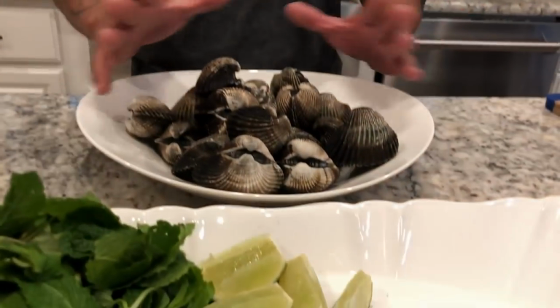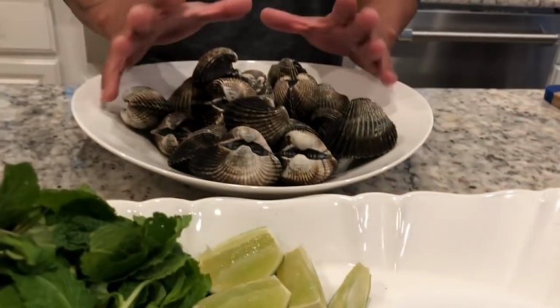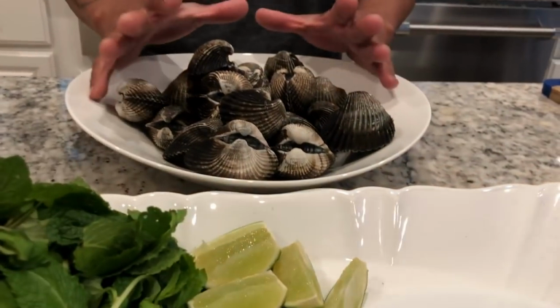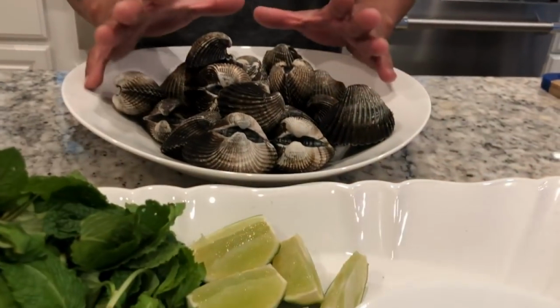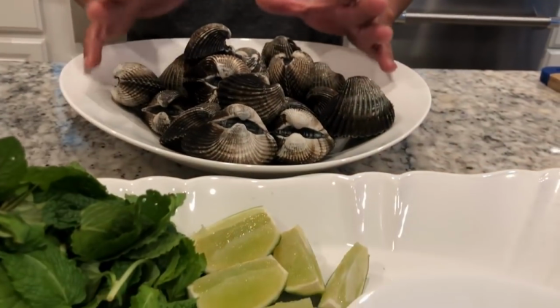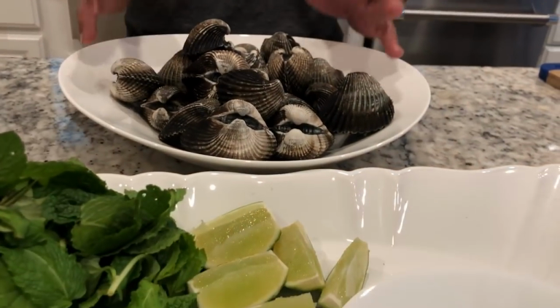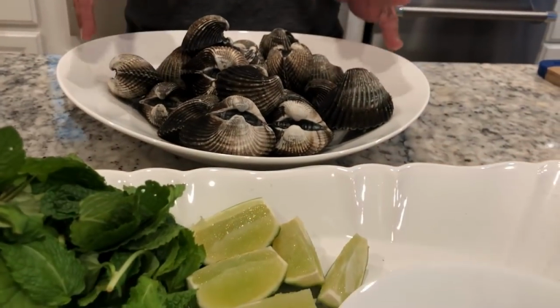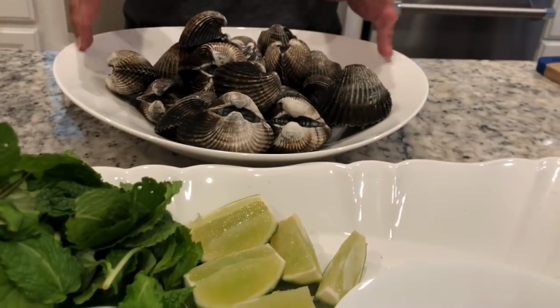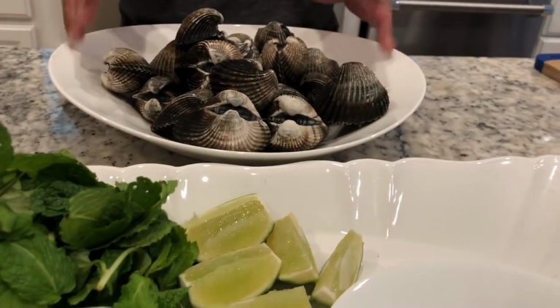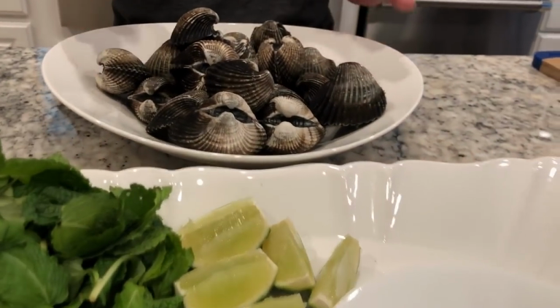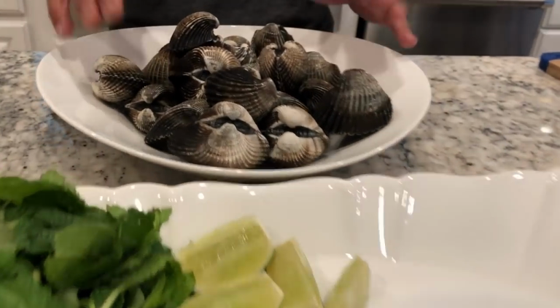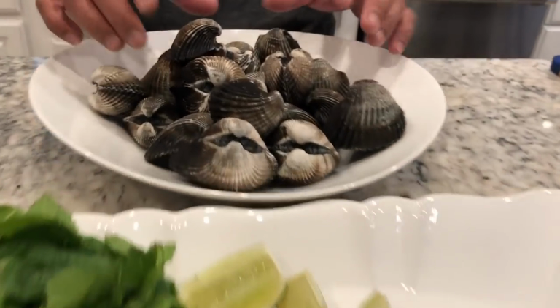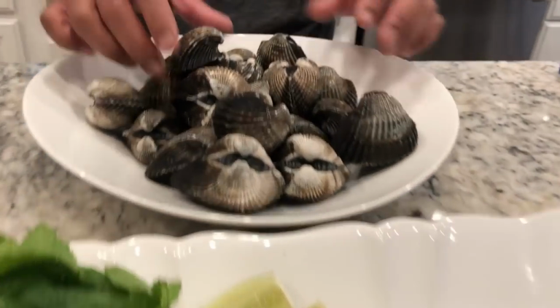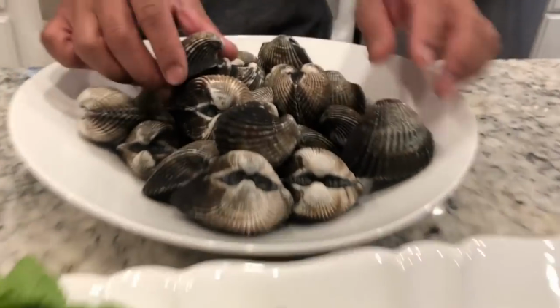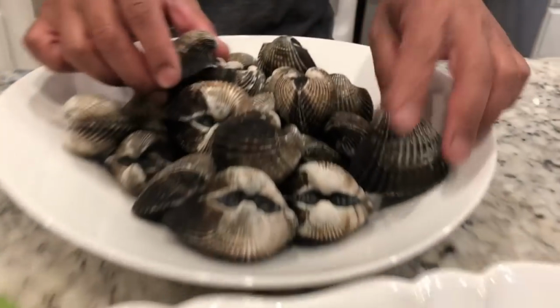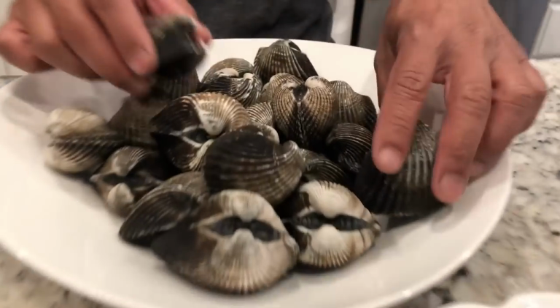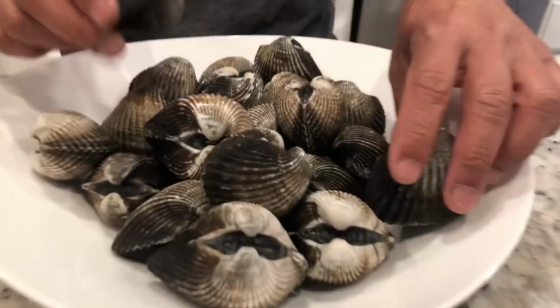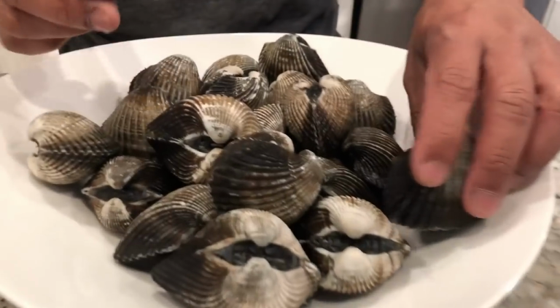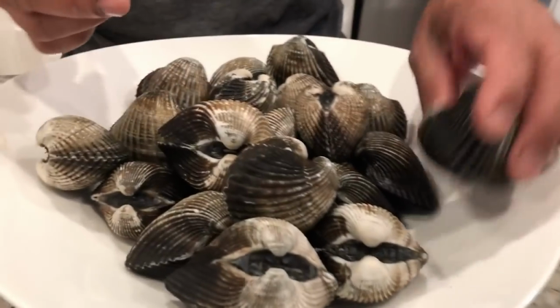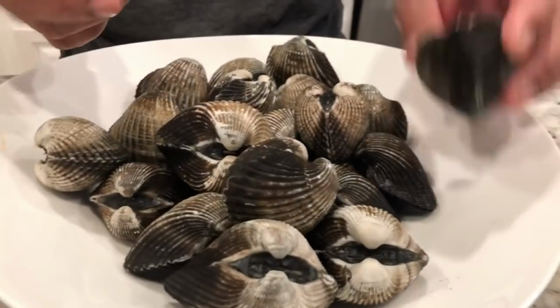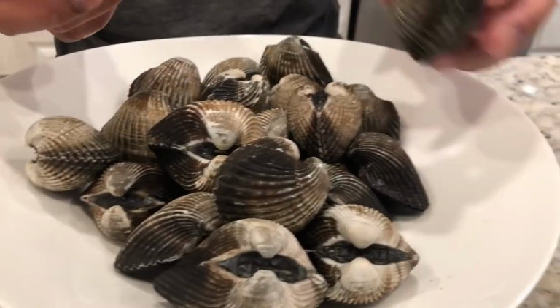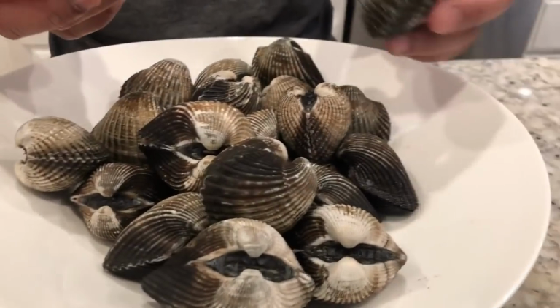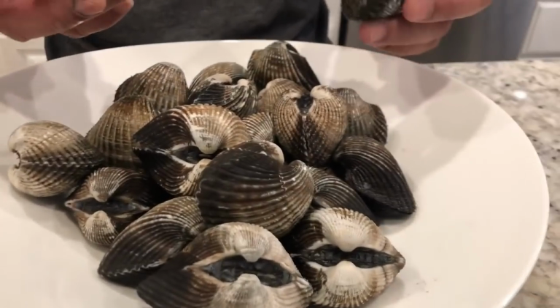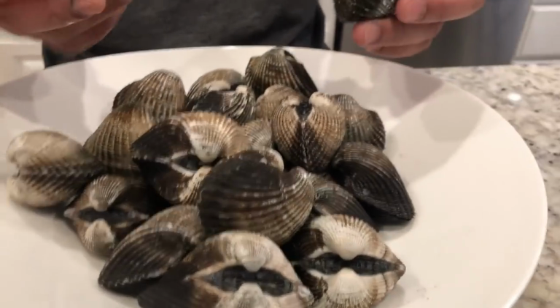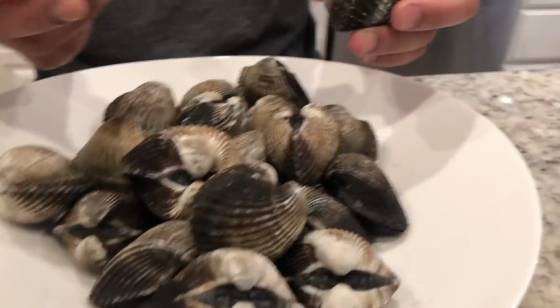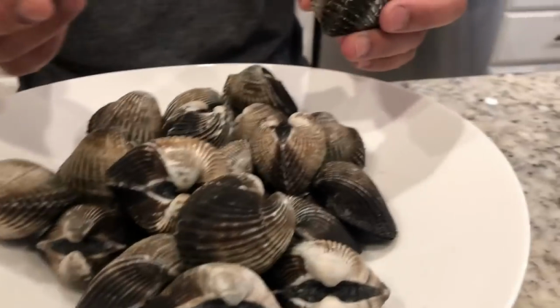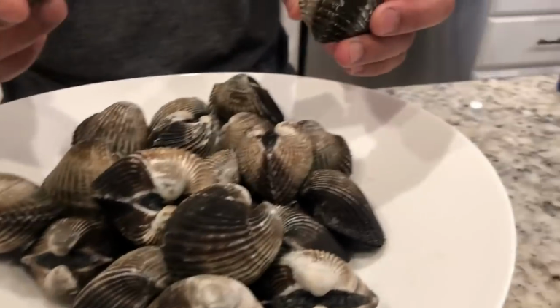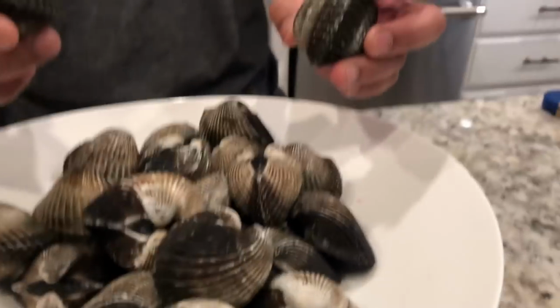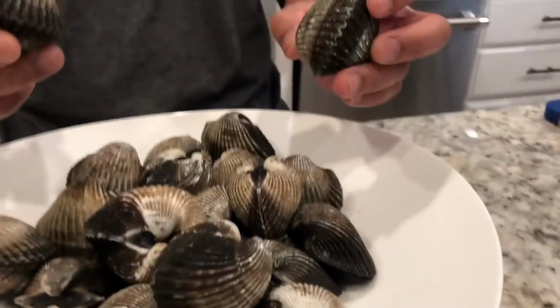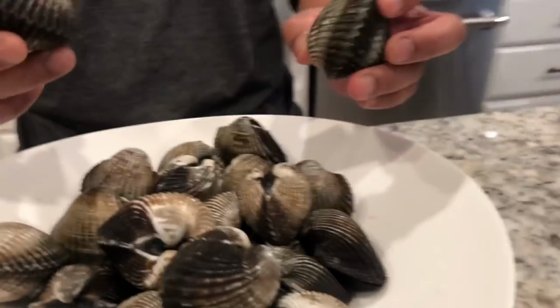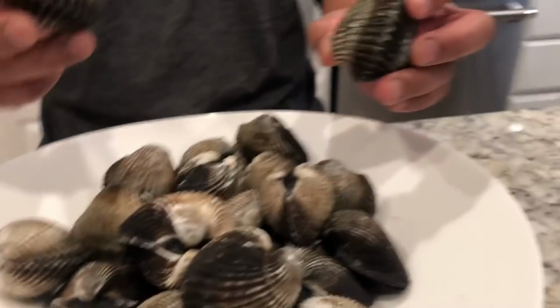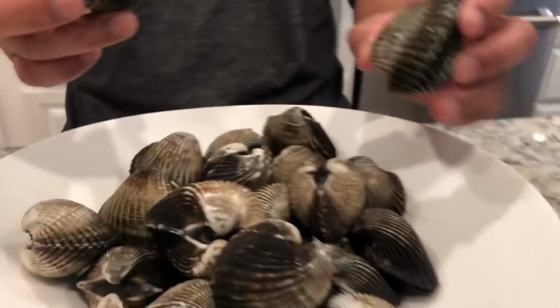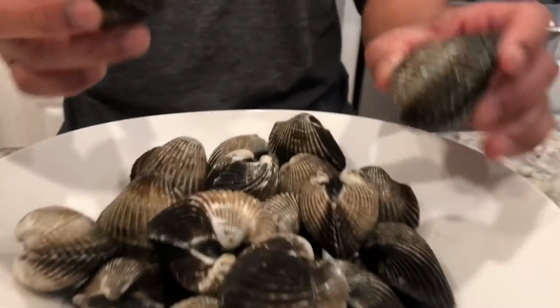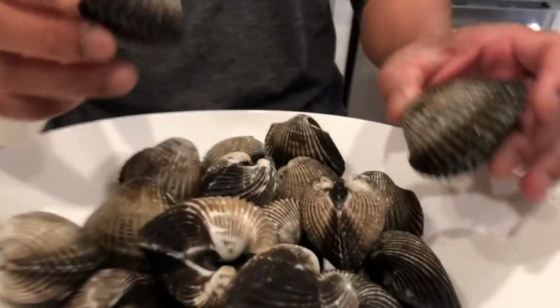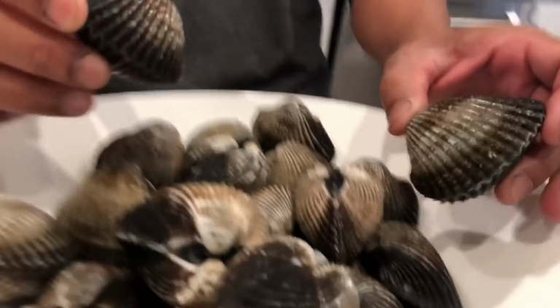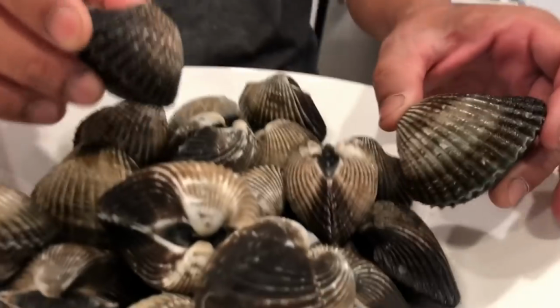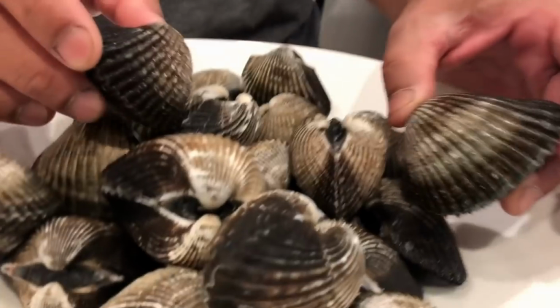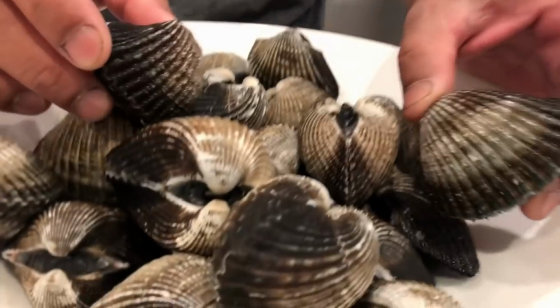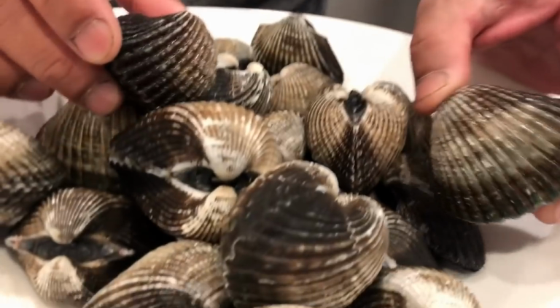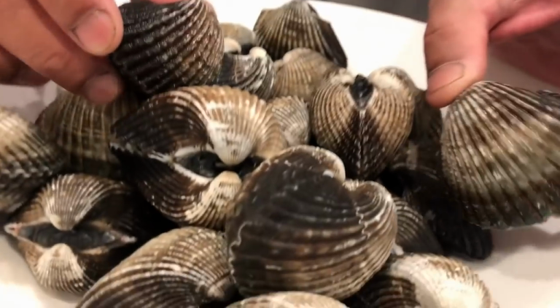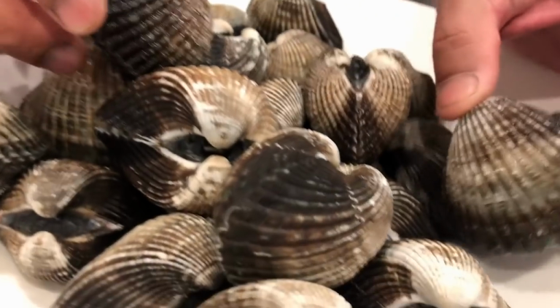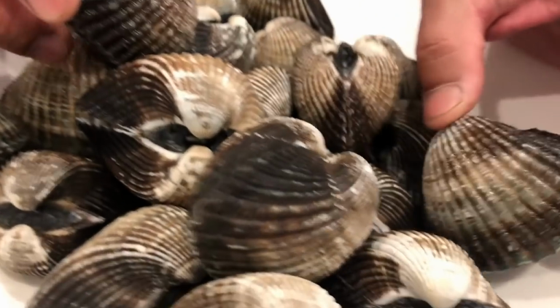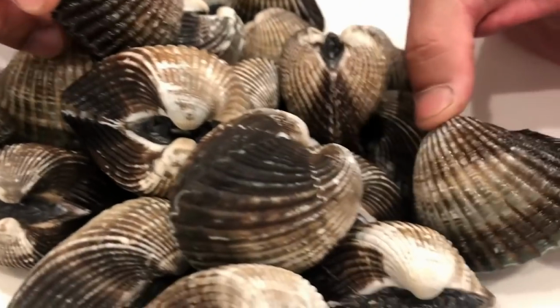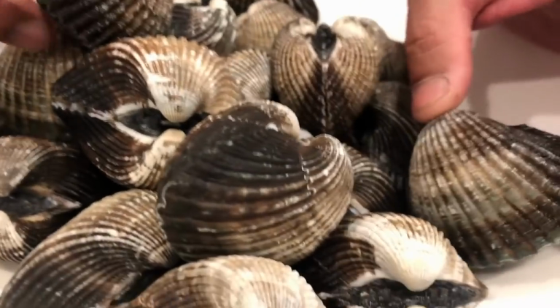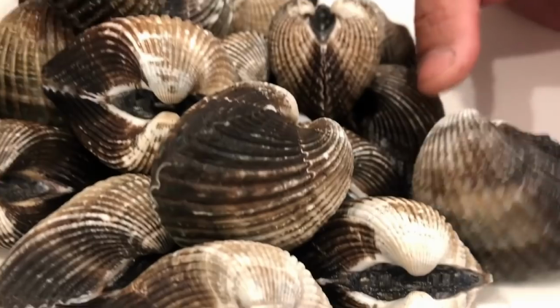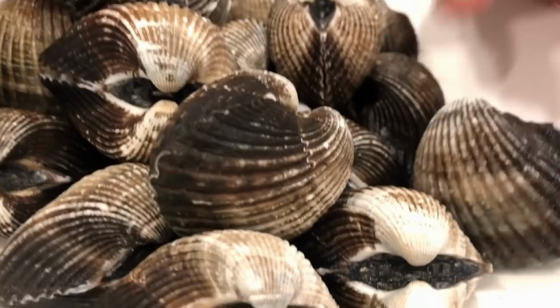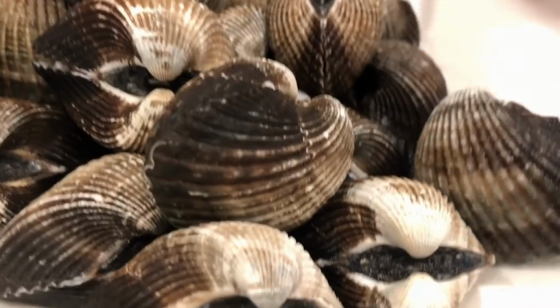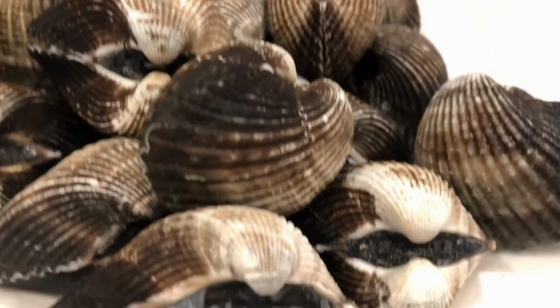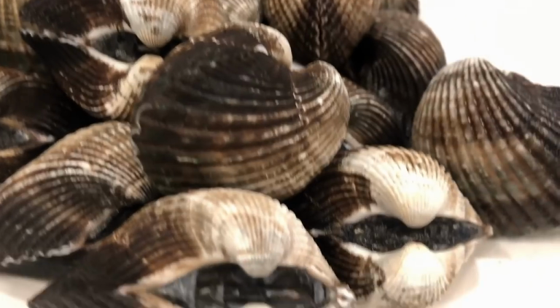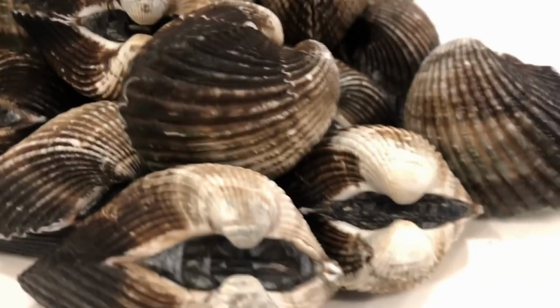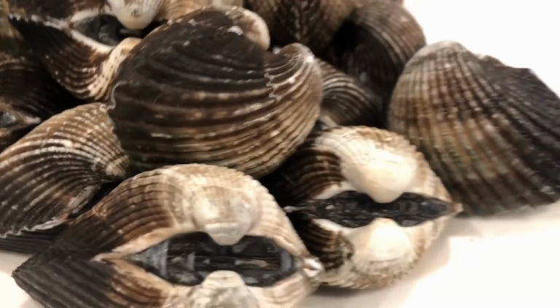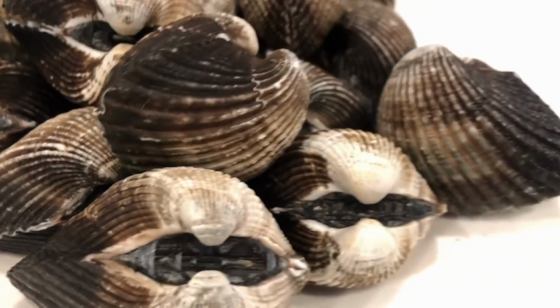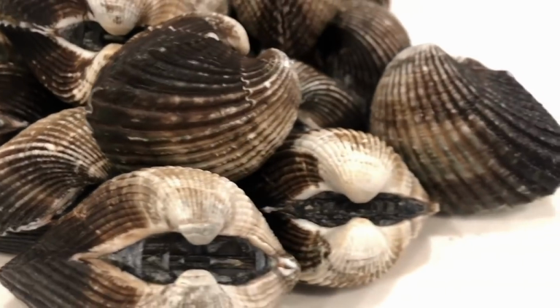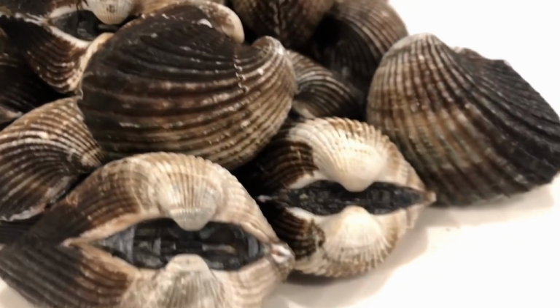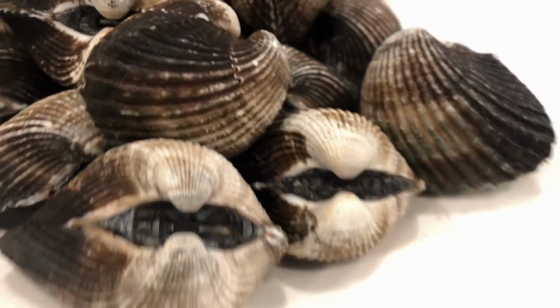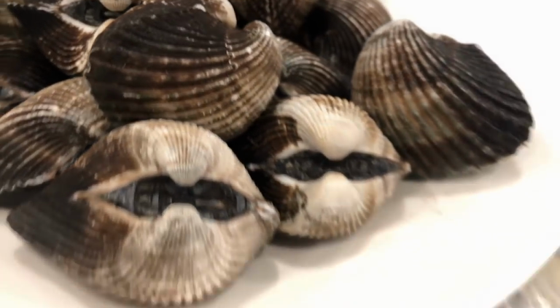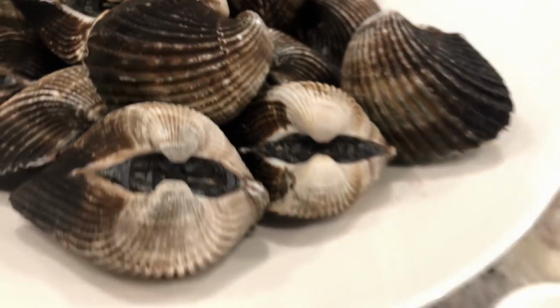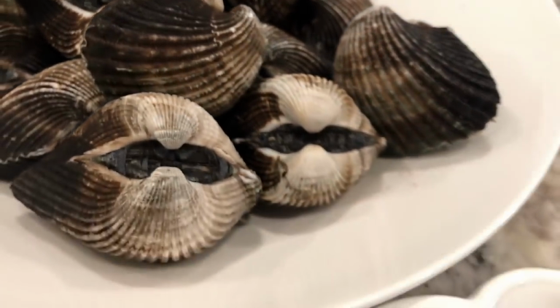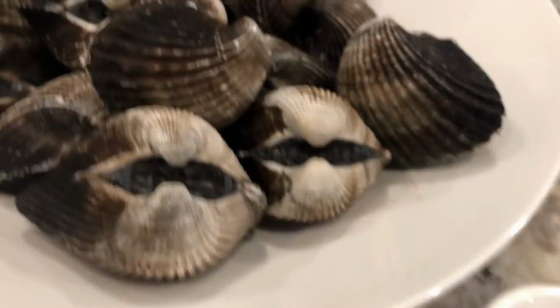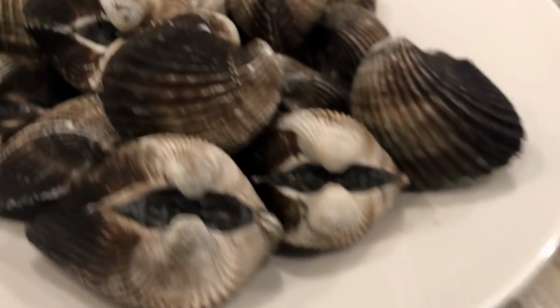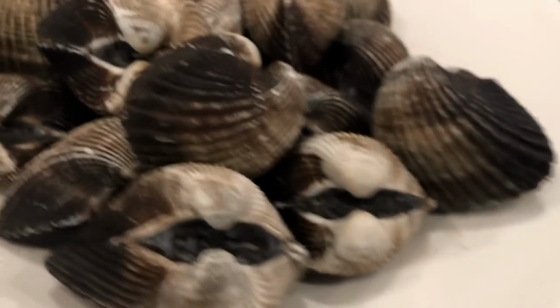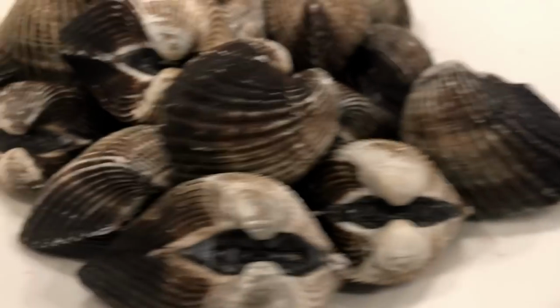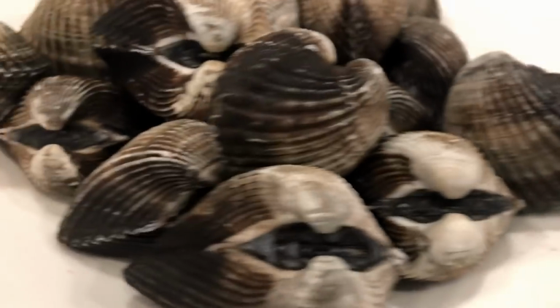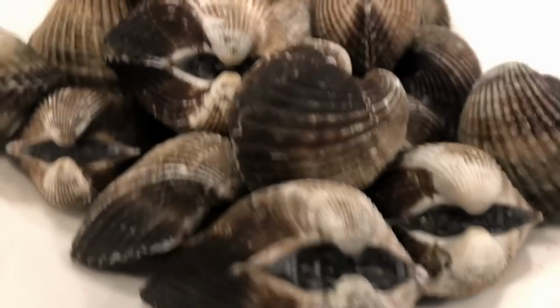You need blood clam — these are giant blood clams. The amount that you want to eat is up to you.